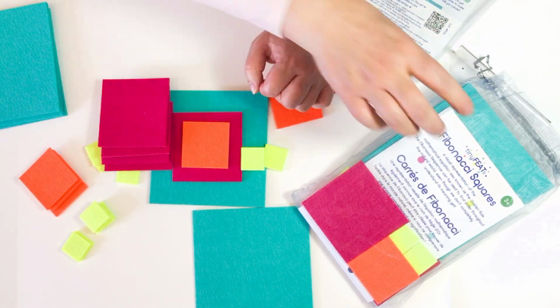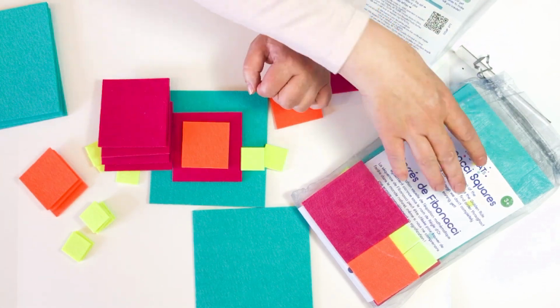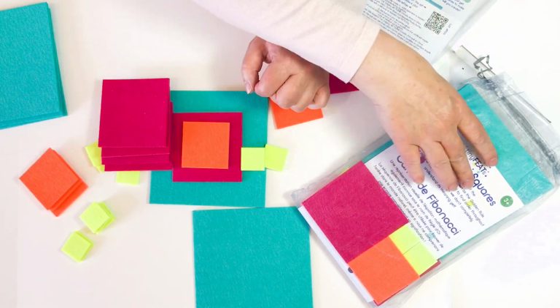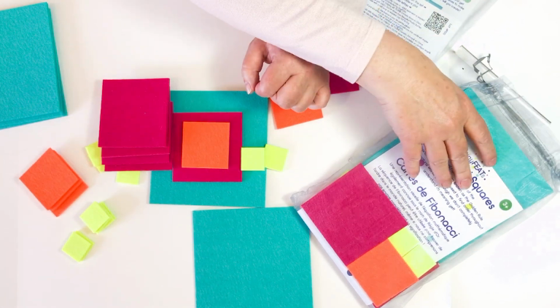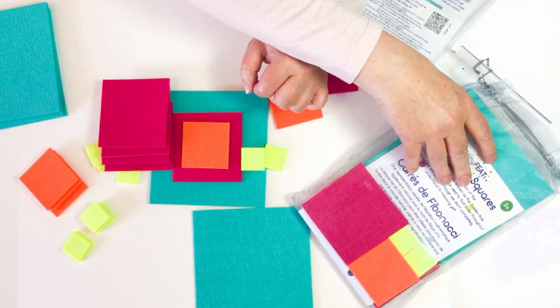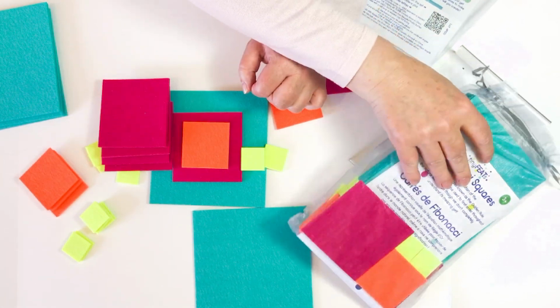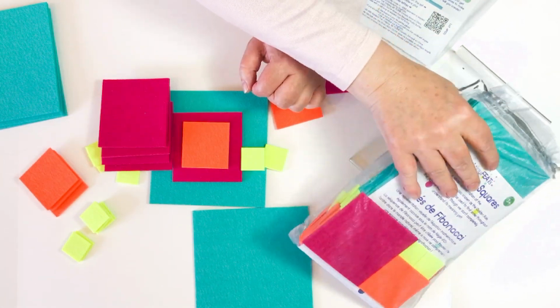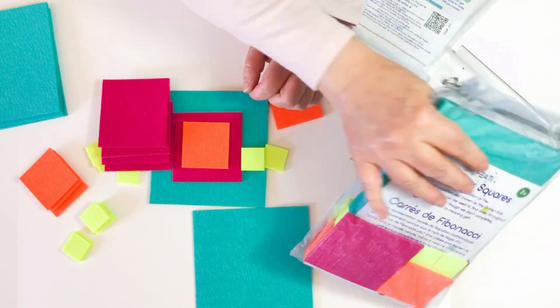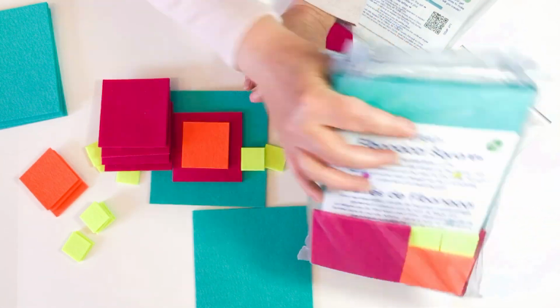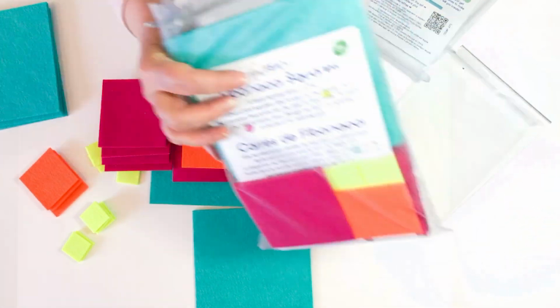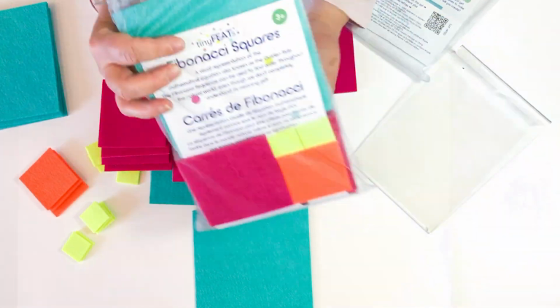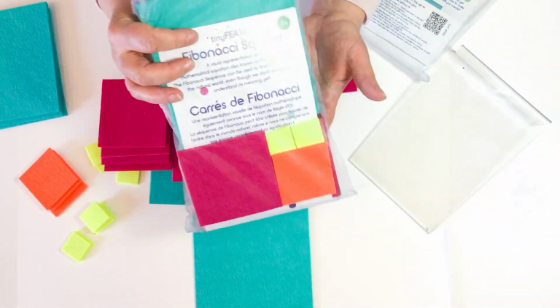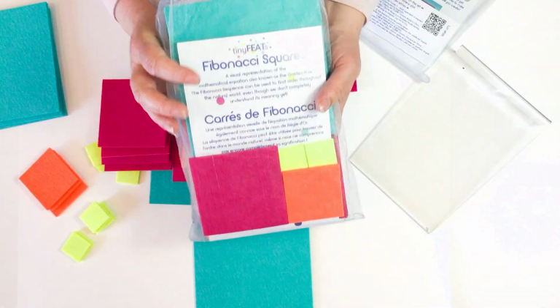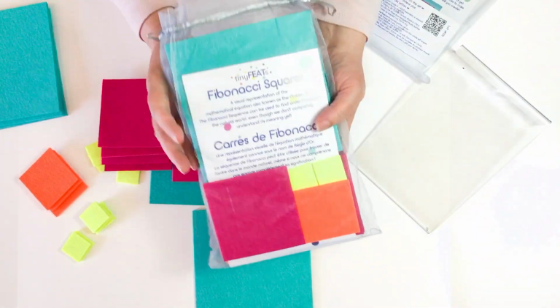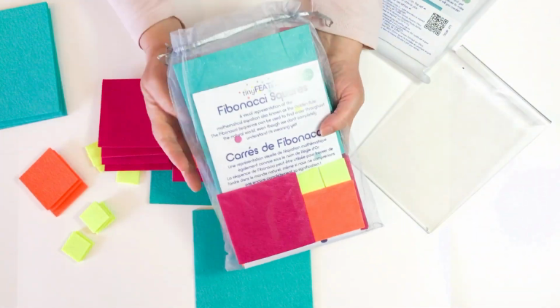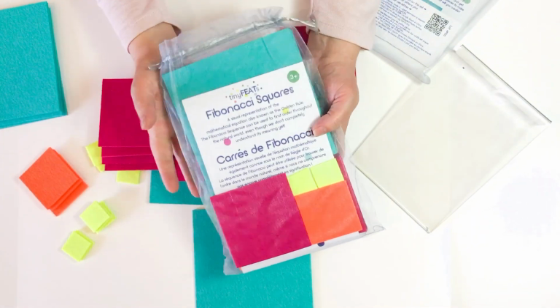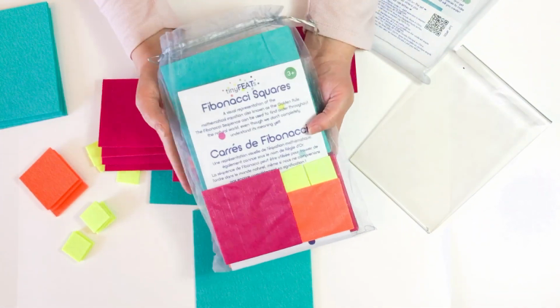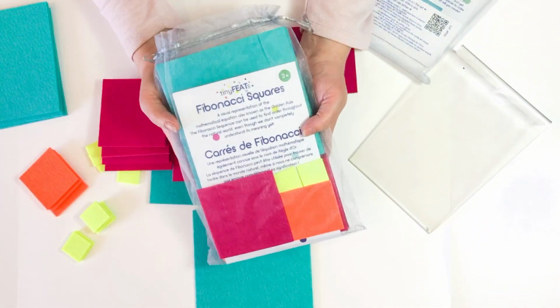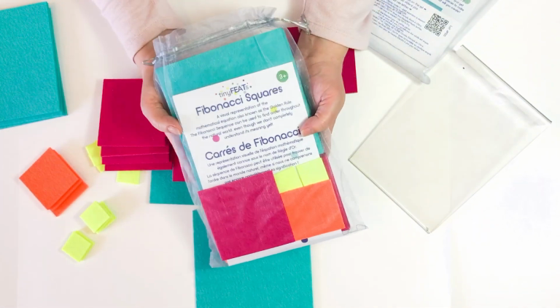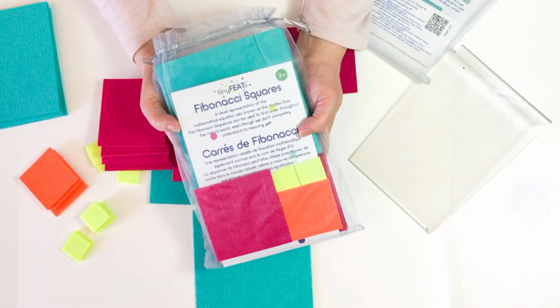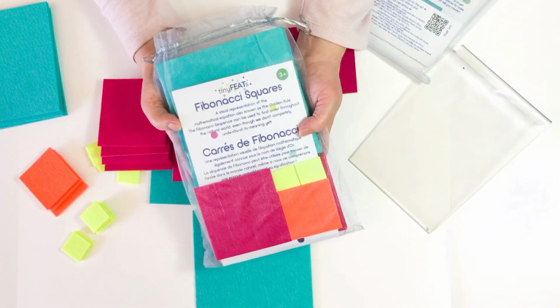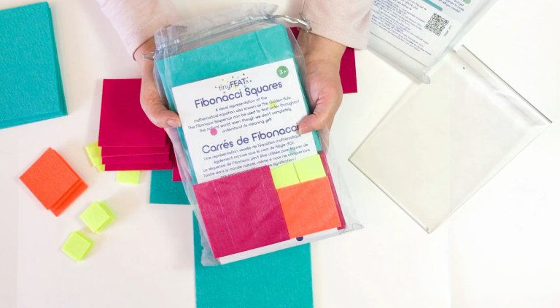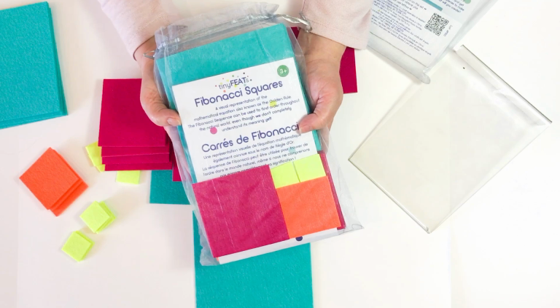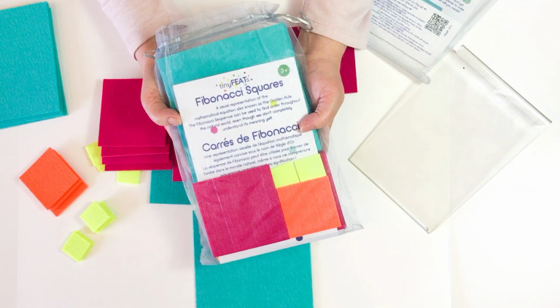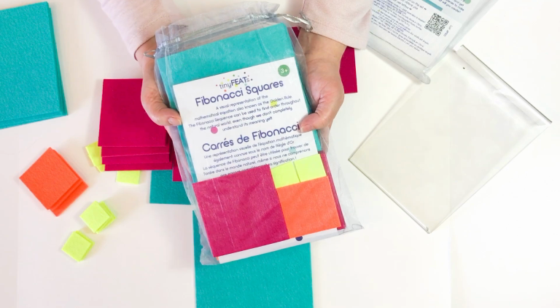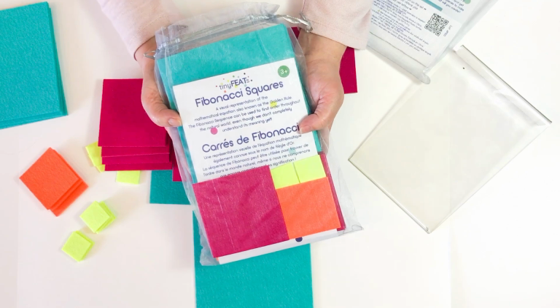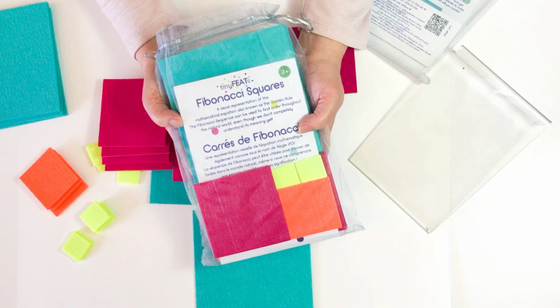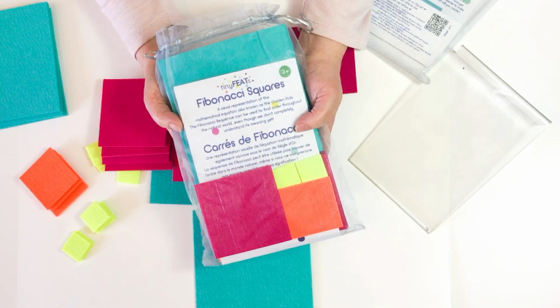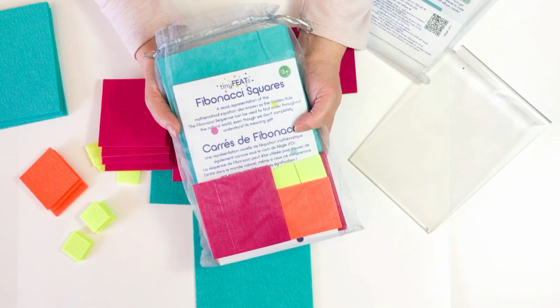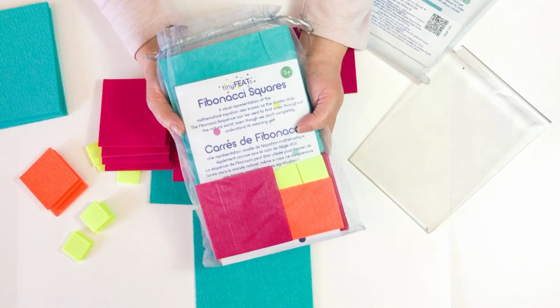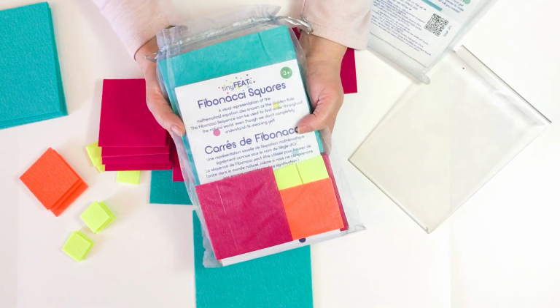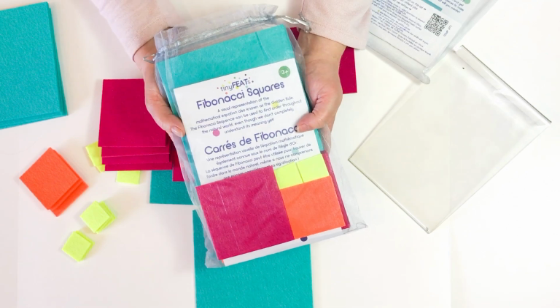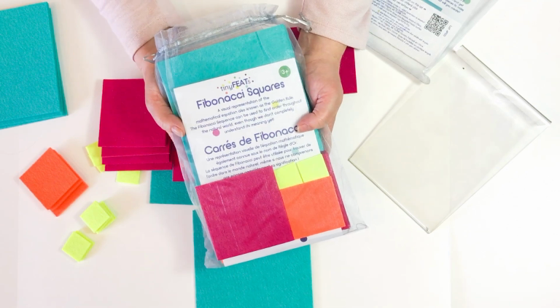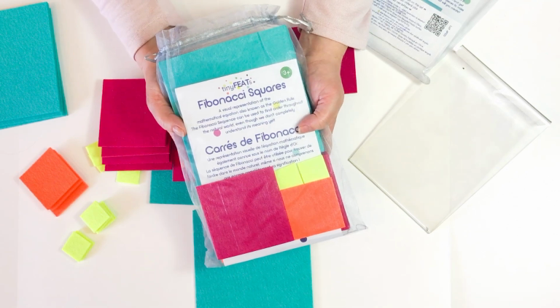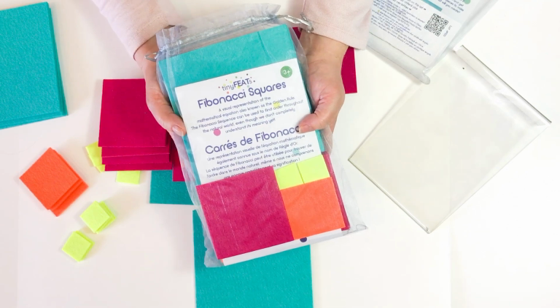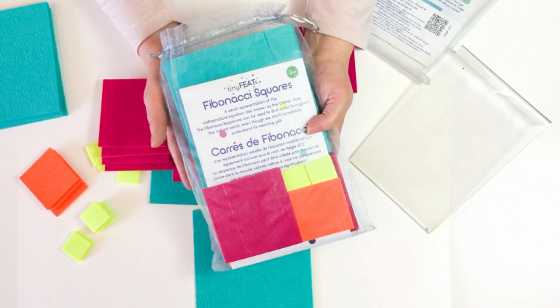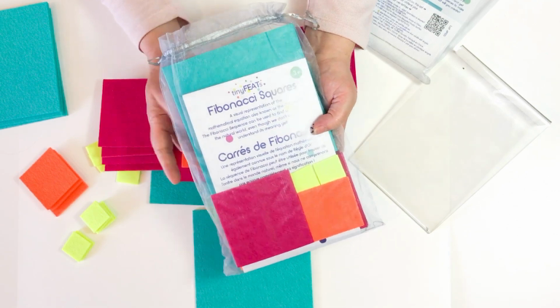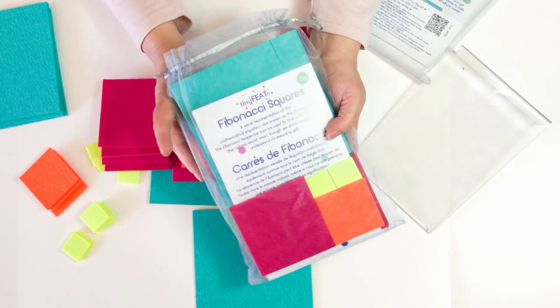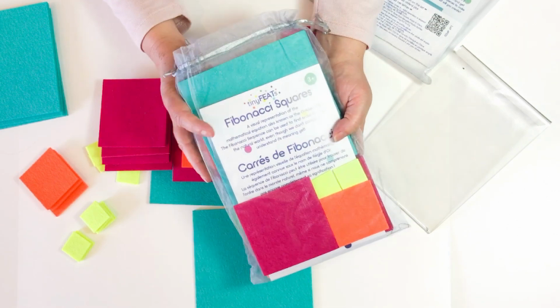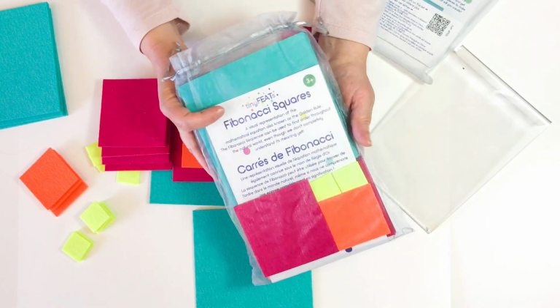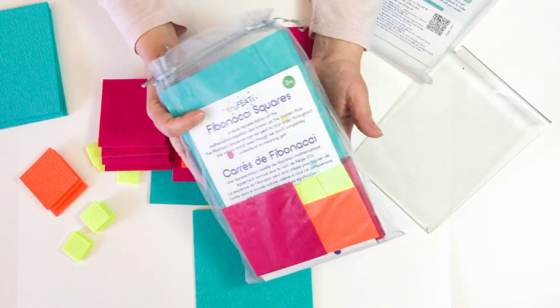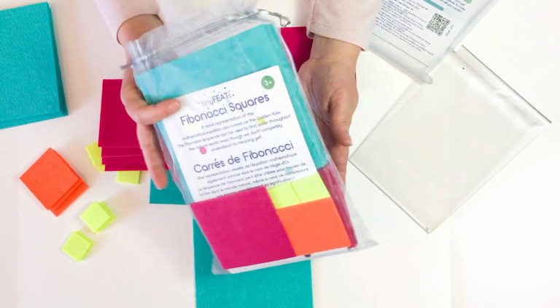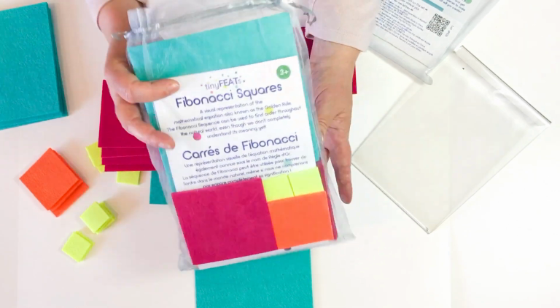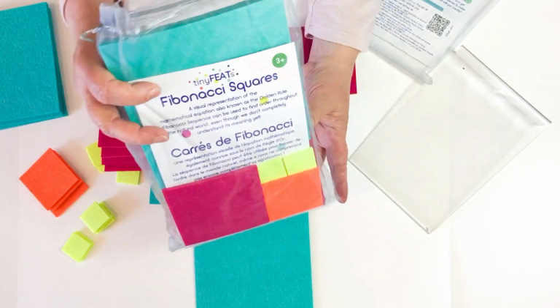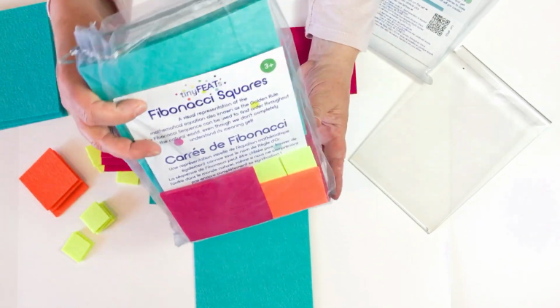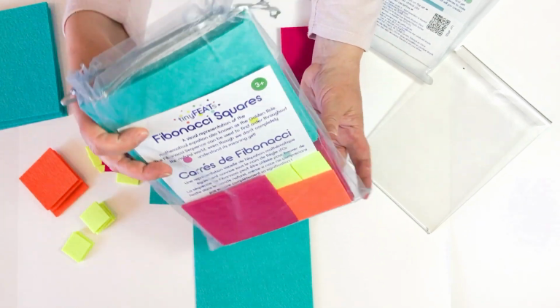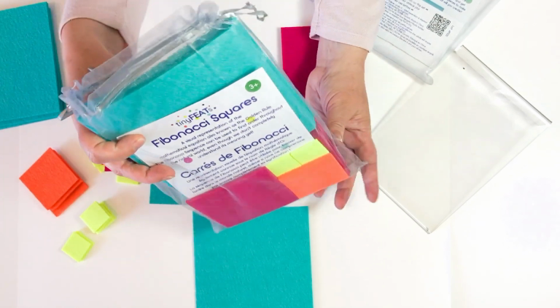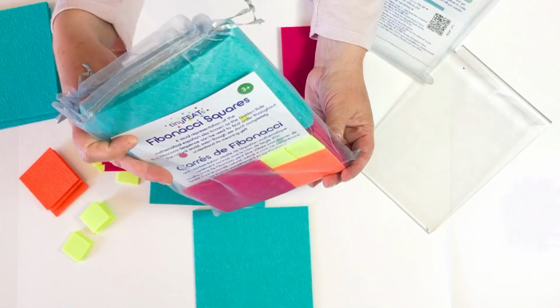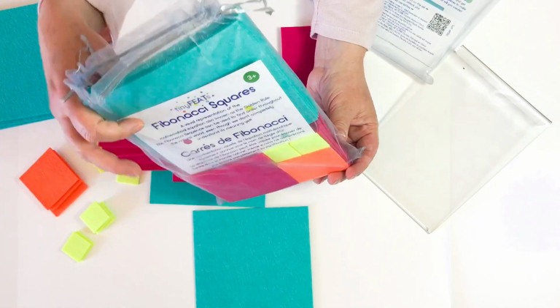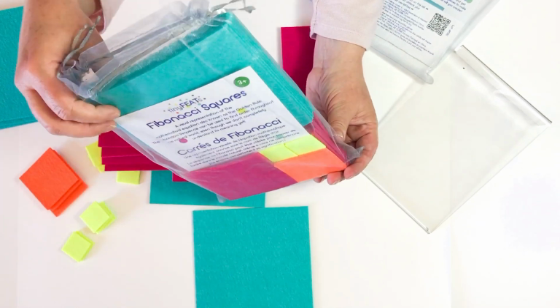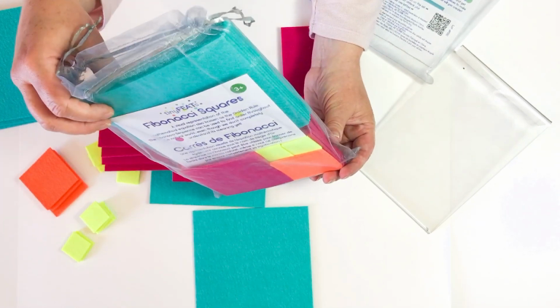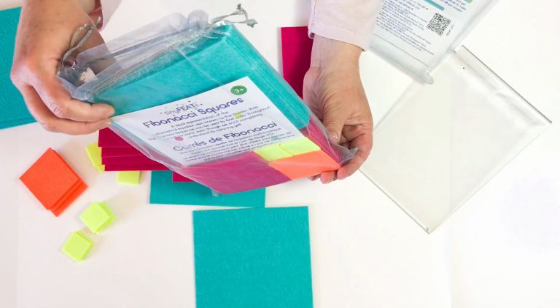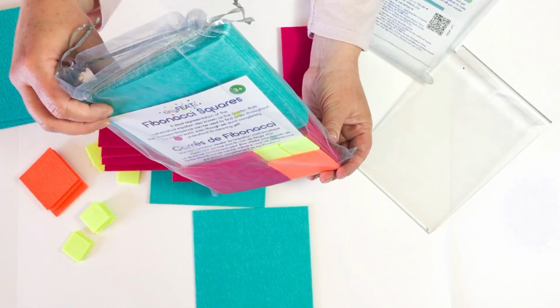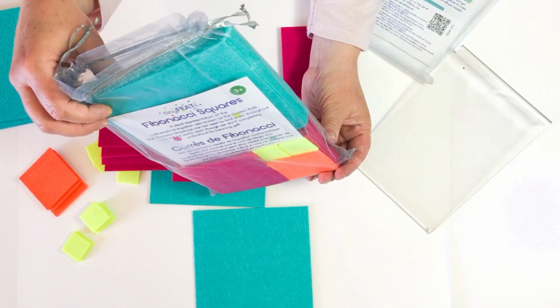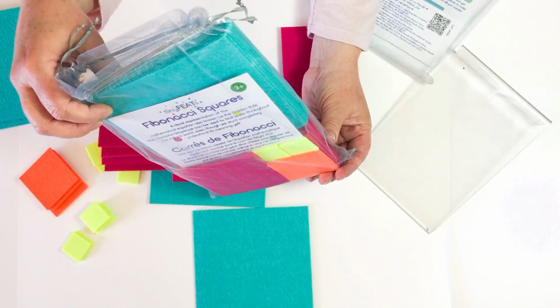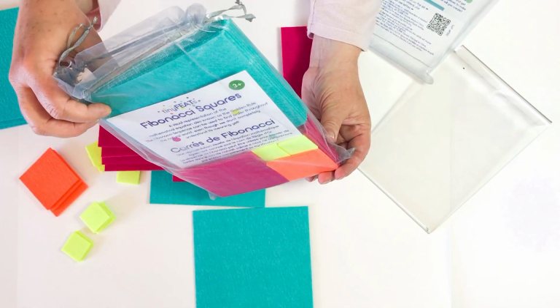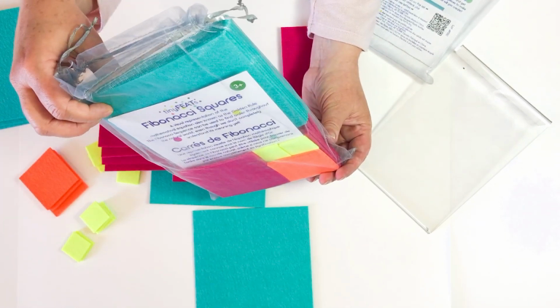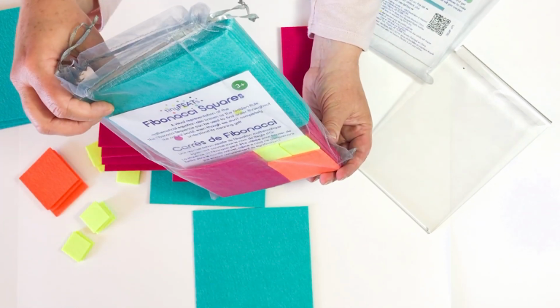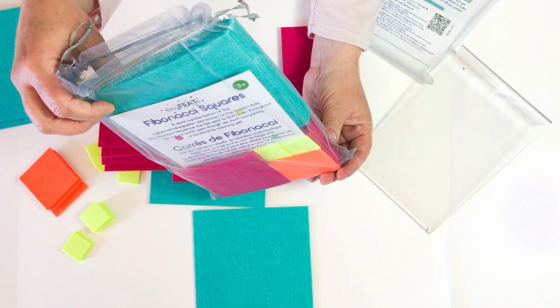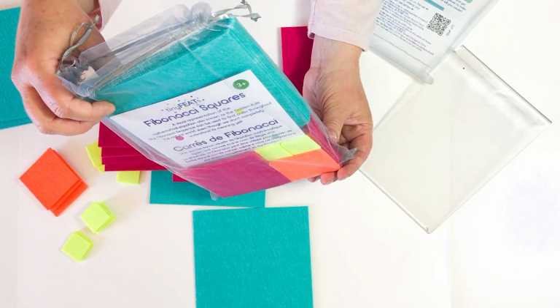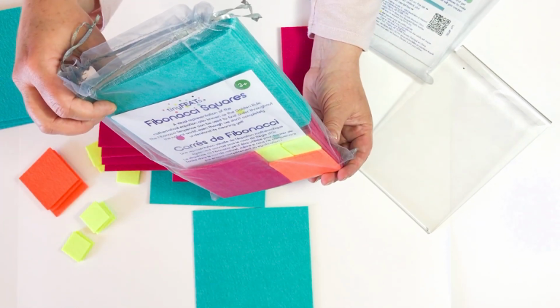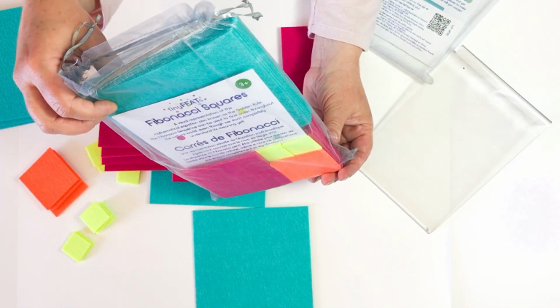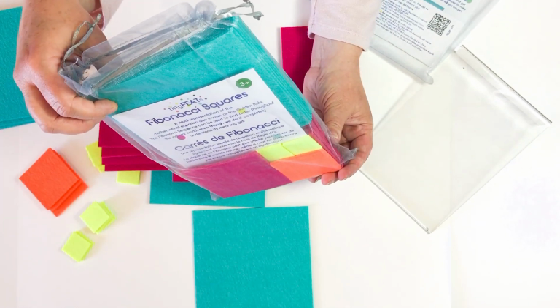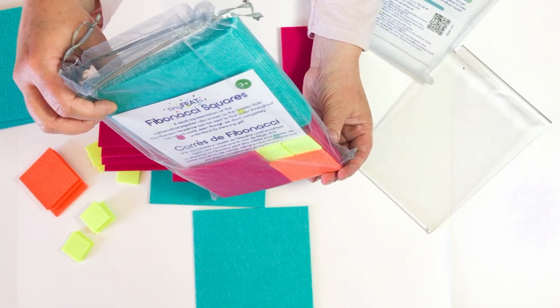You can order a set and see what your child can create at tinyfeets.com. It's the Fibonacci Sequence Series.